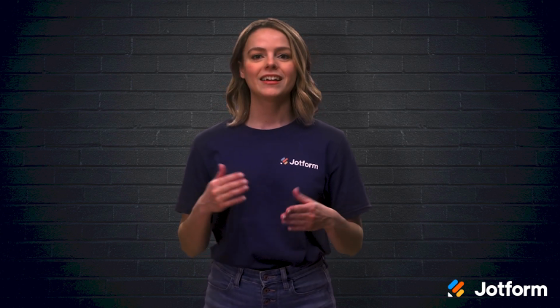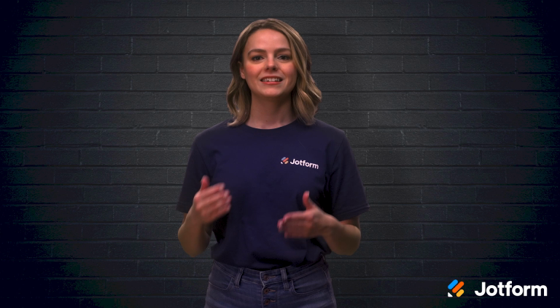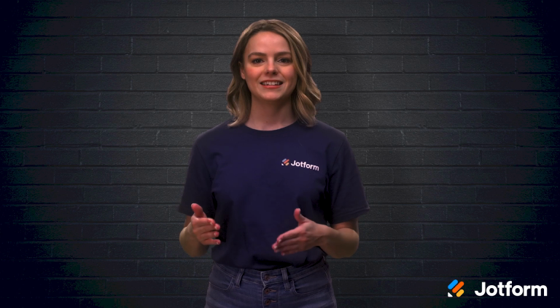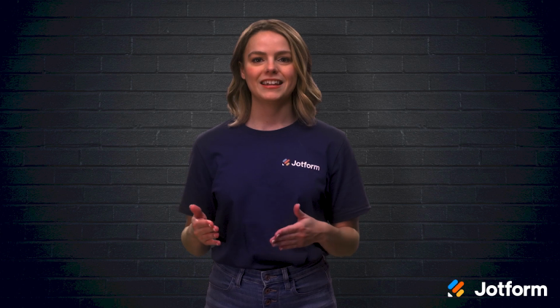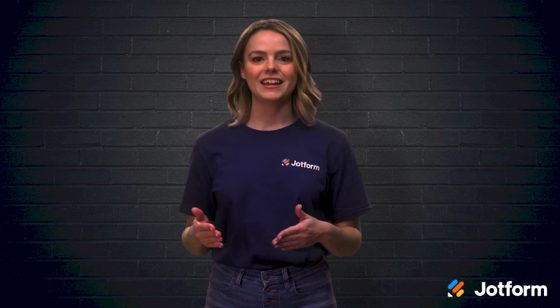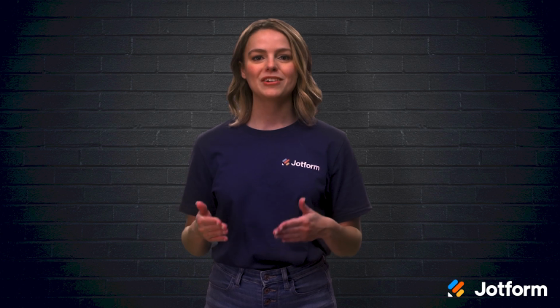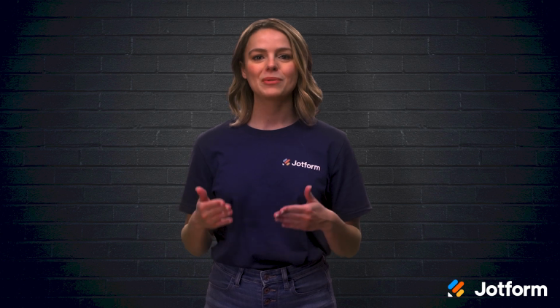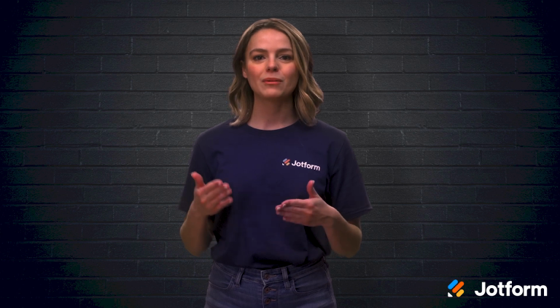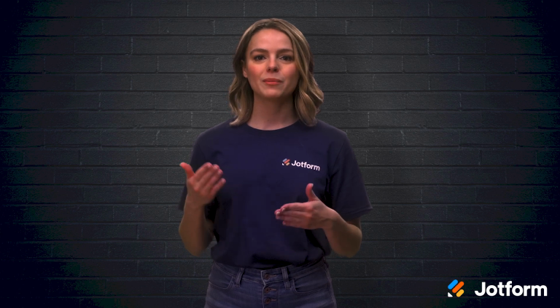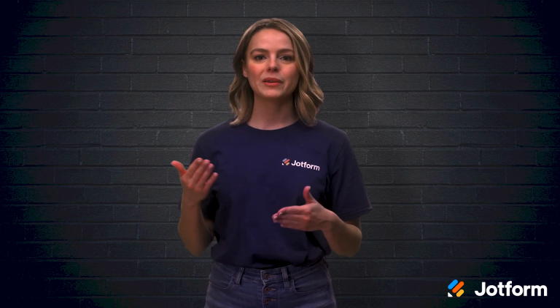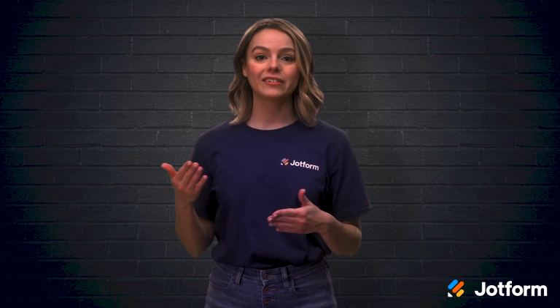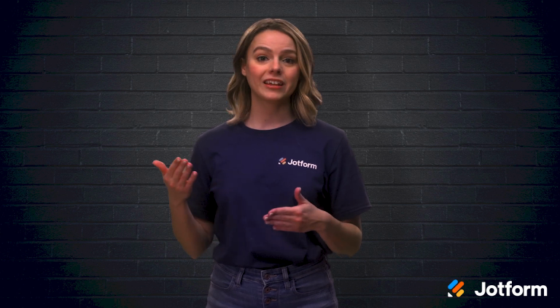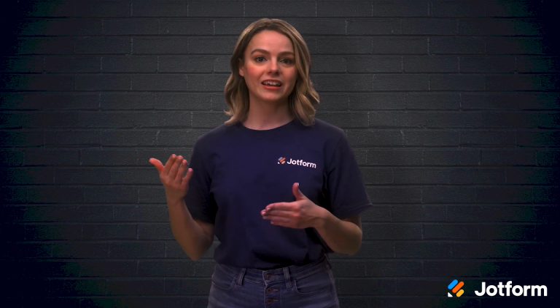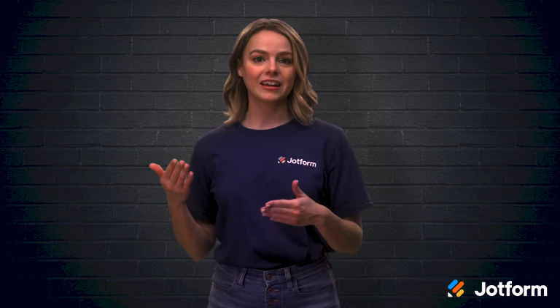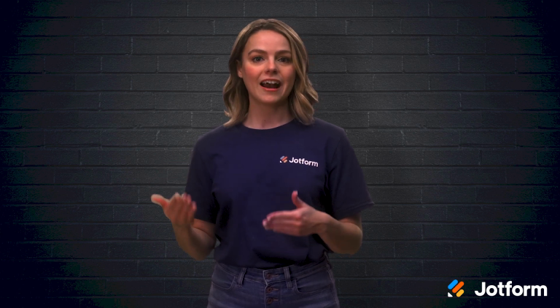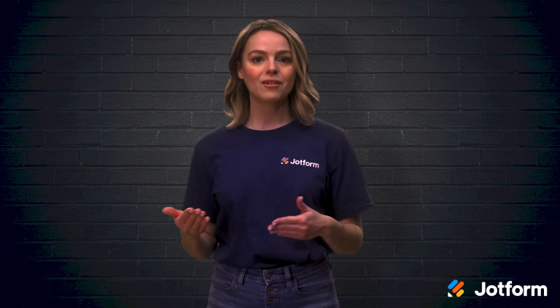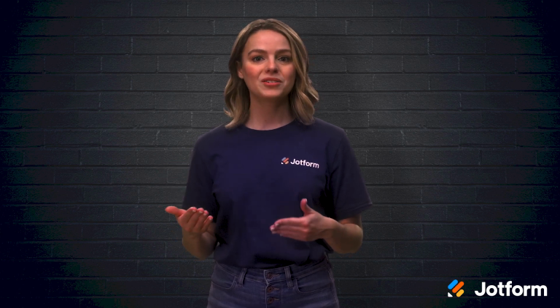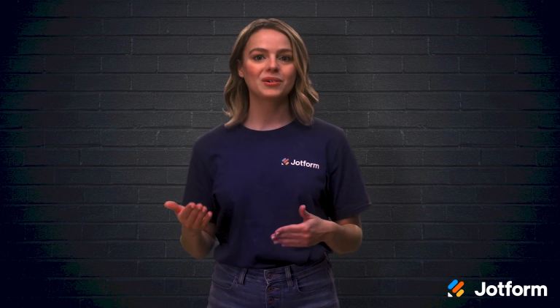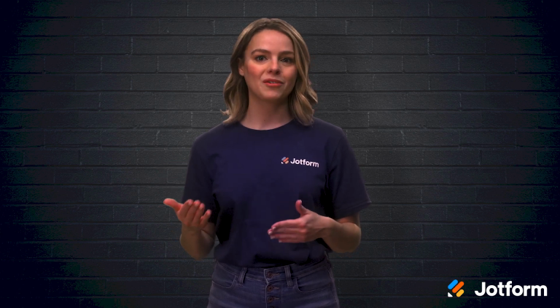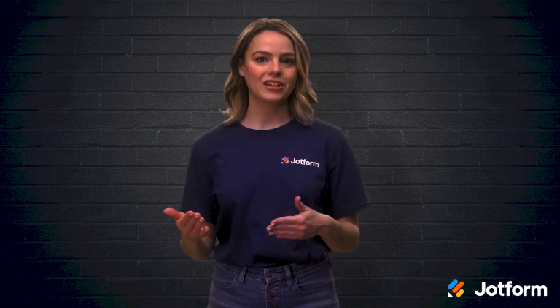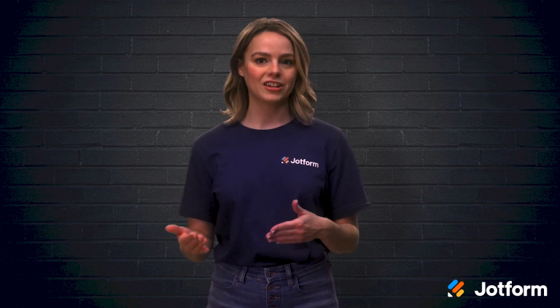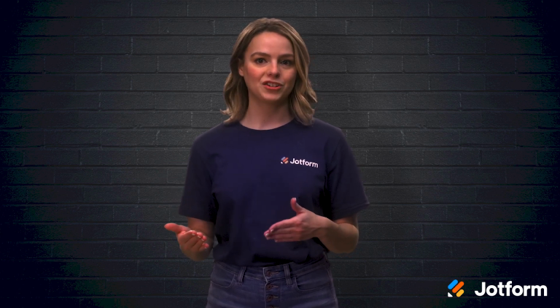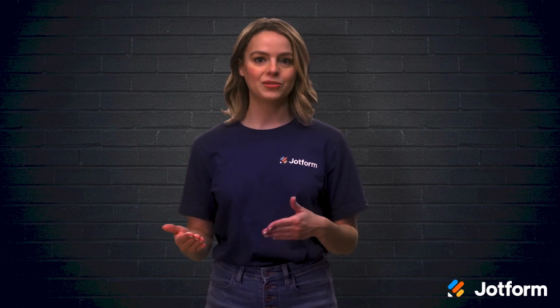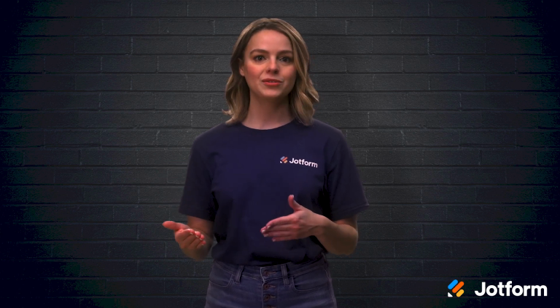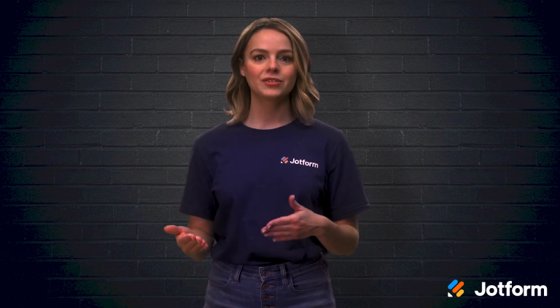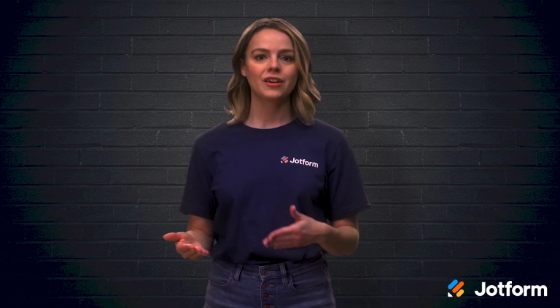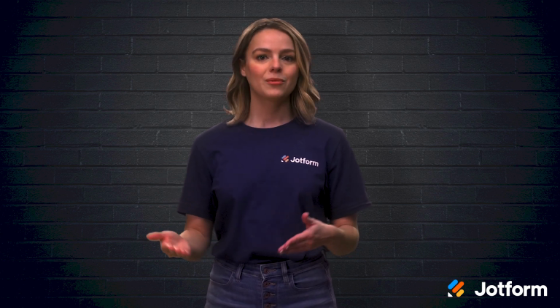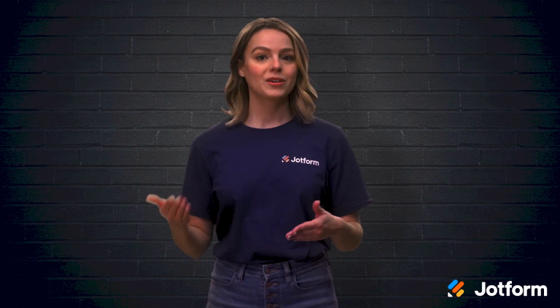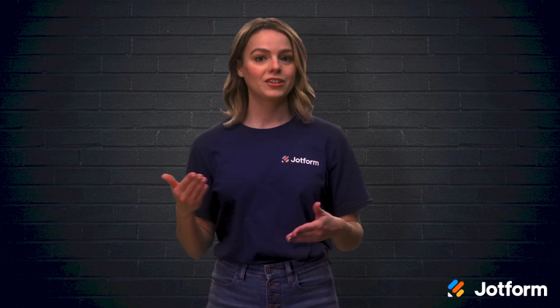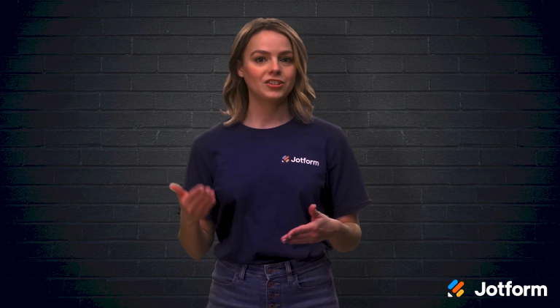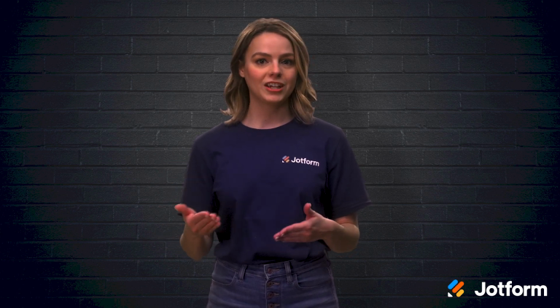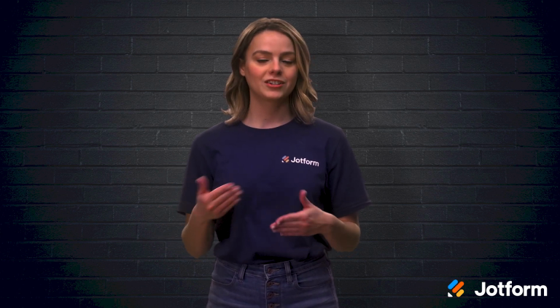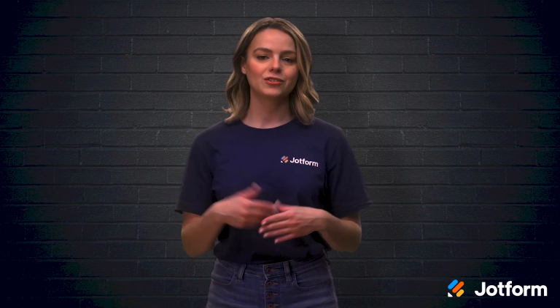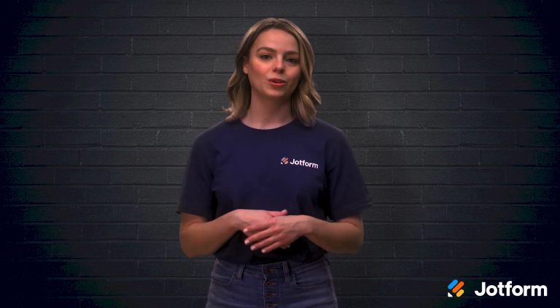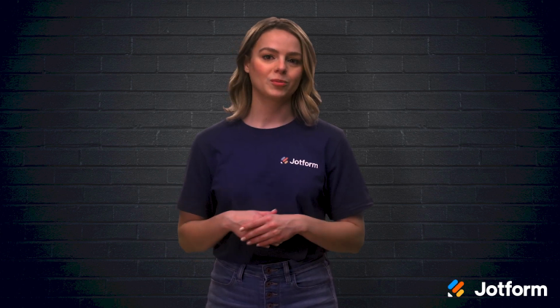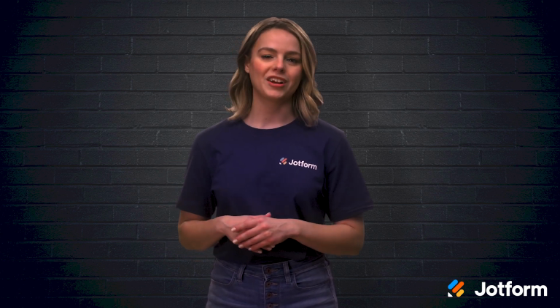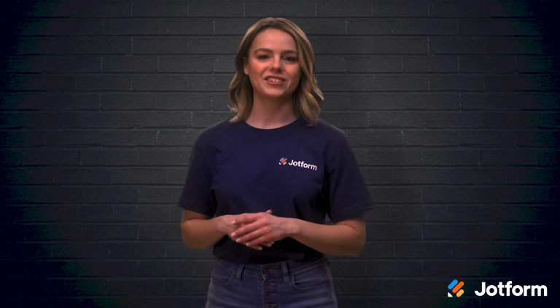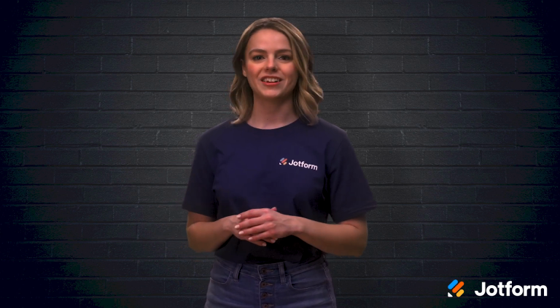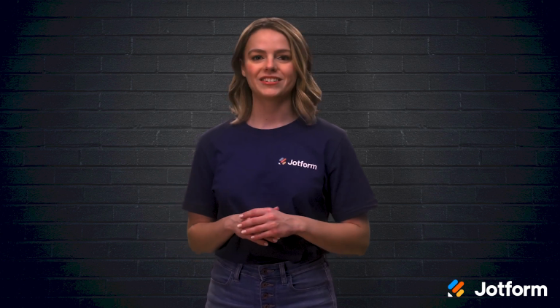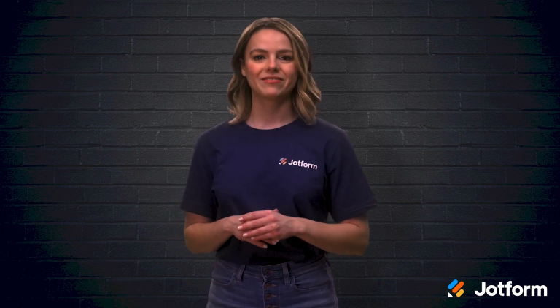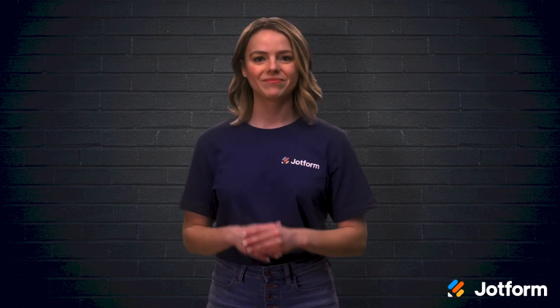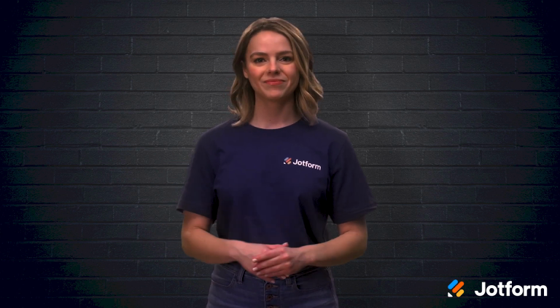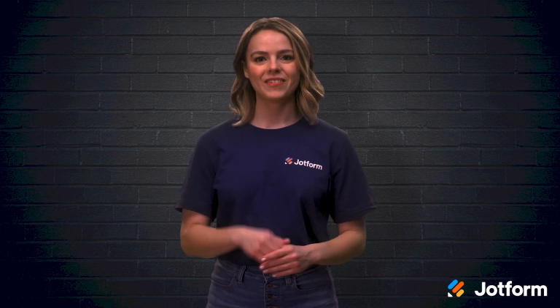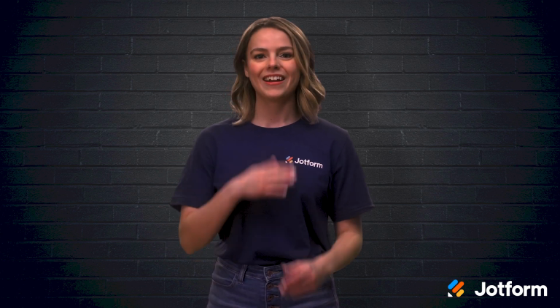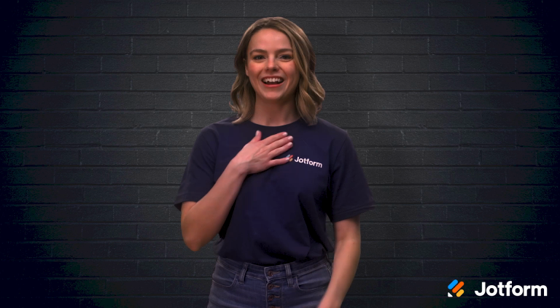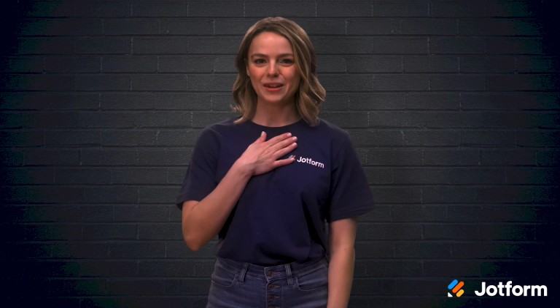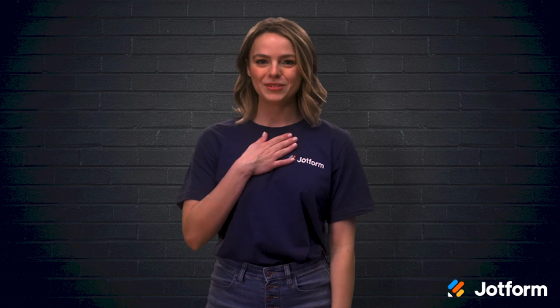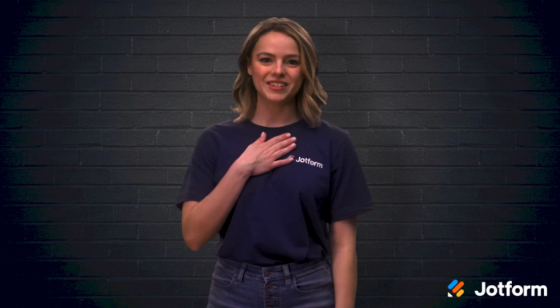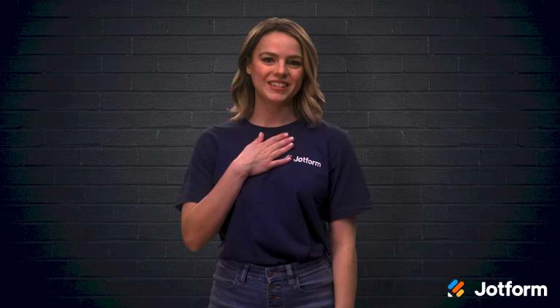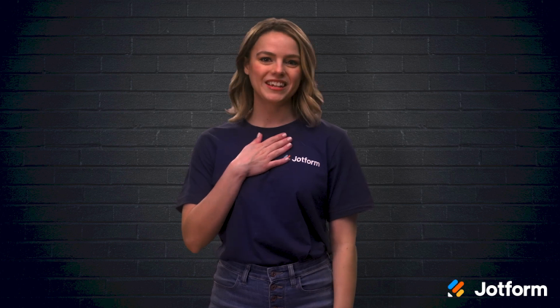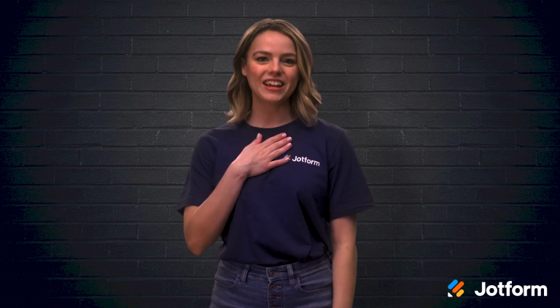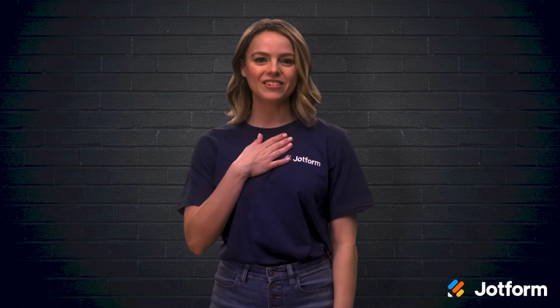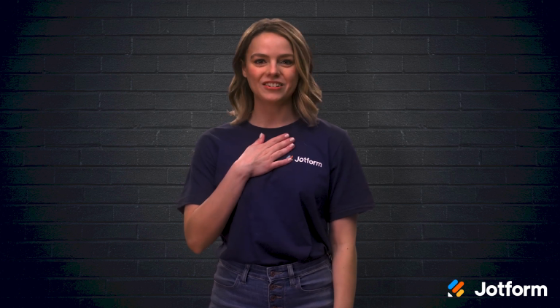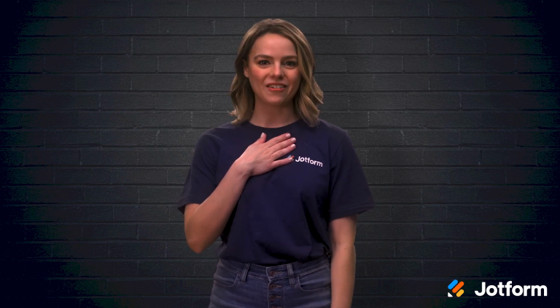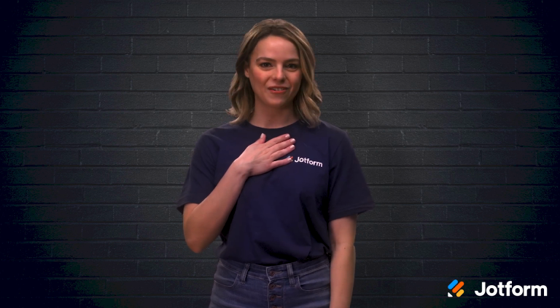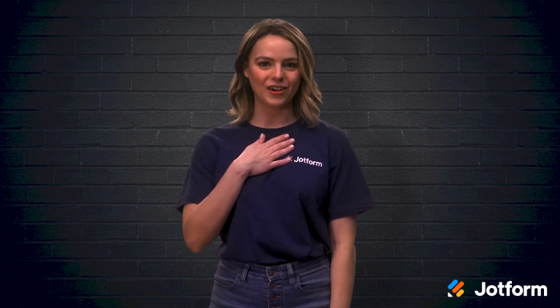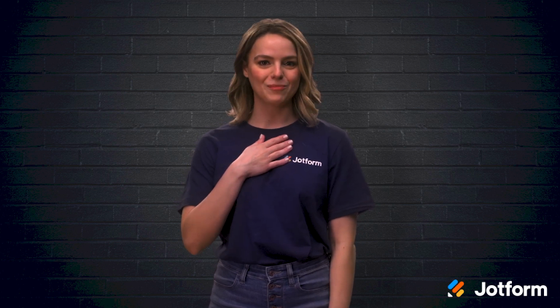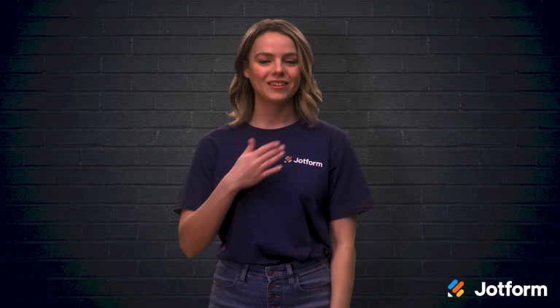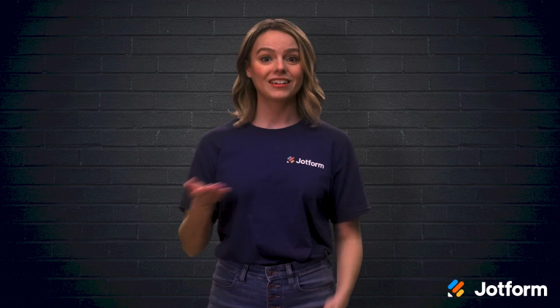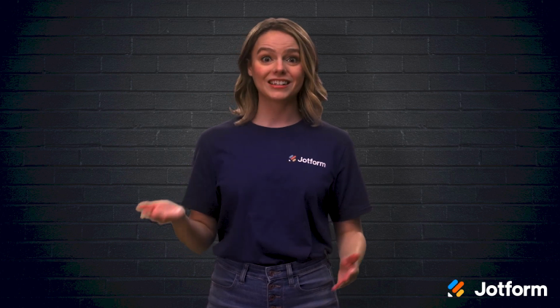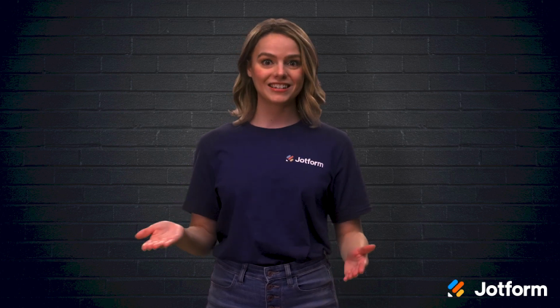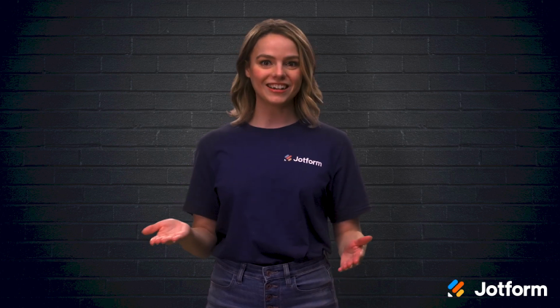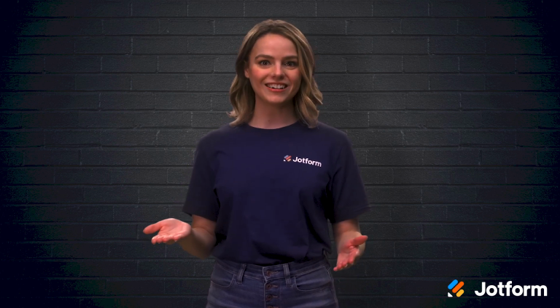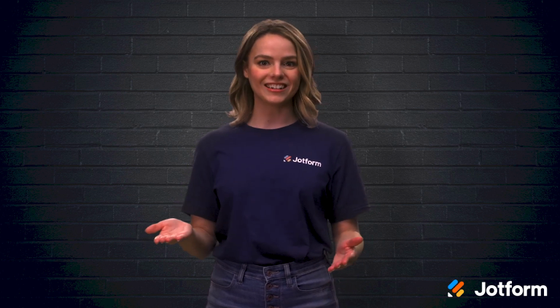Today, we will be looking at how to avoid issues with a change control process. I'm Sissy, here with JotForm. Let's get started!